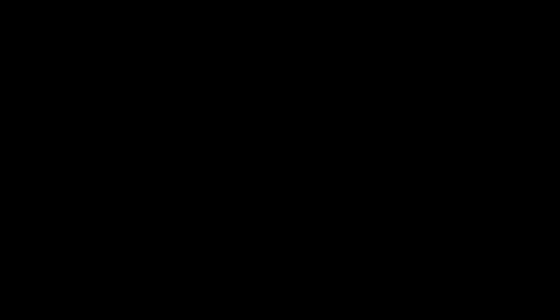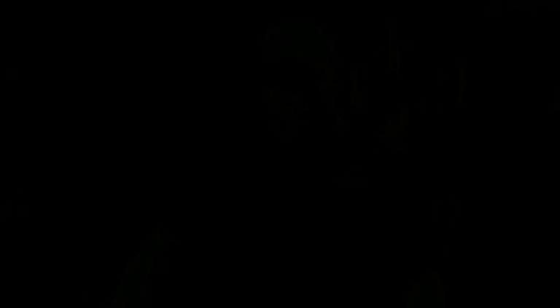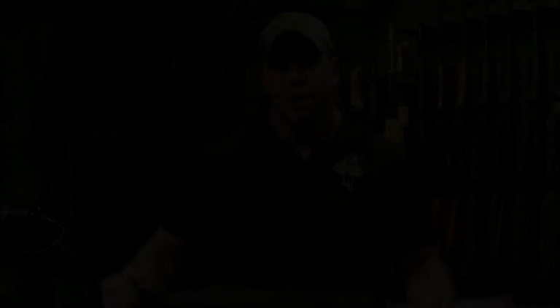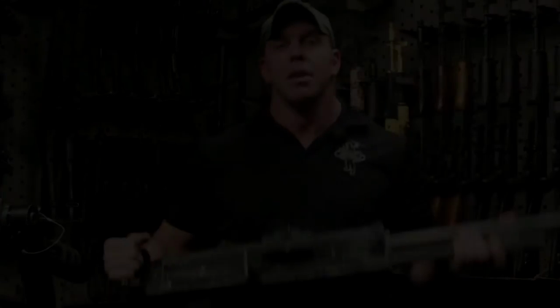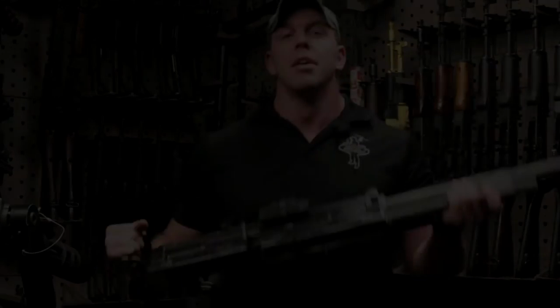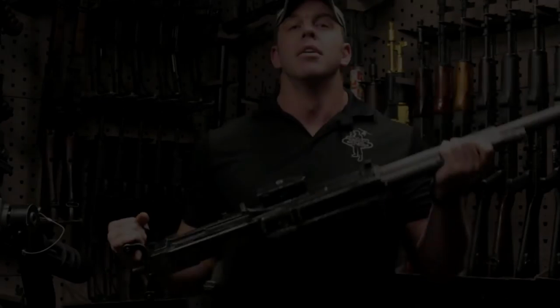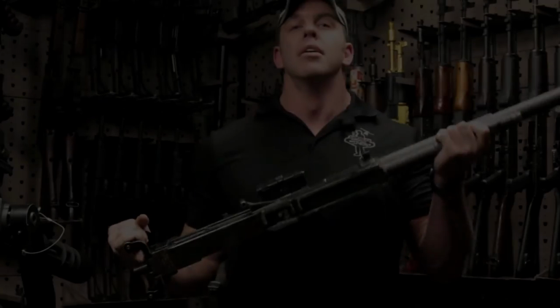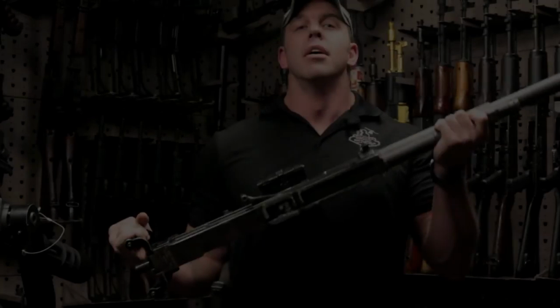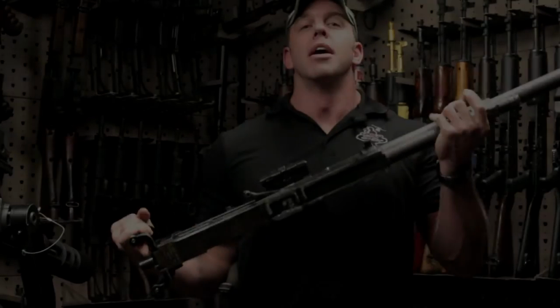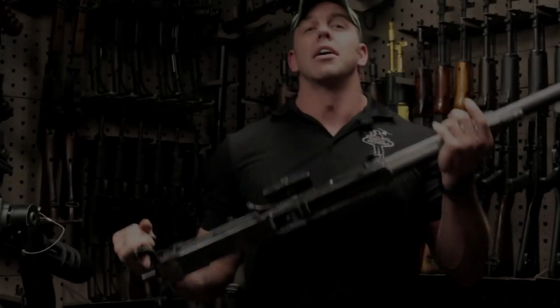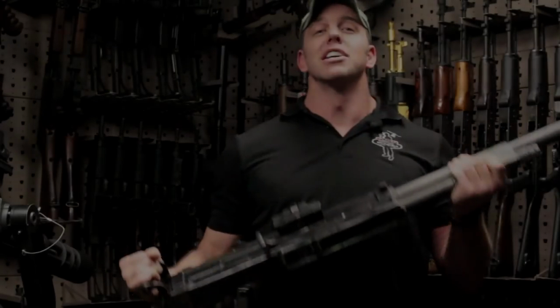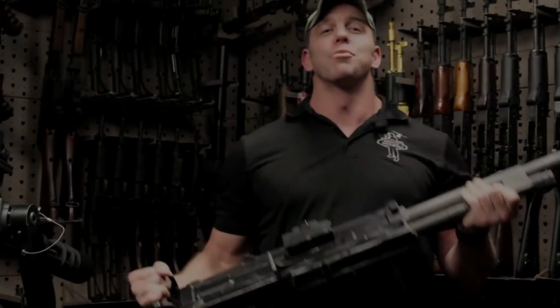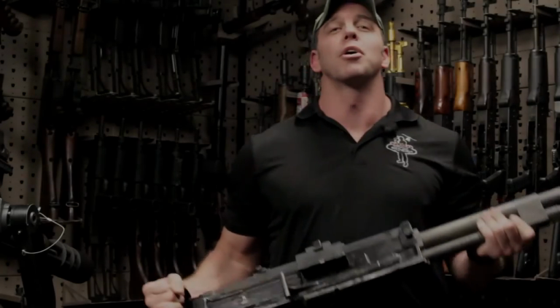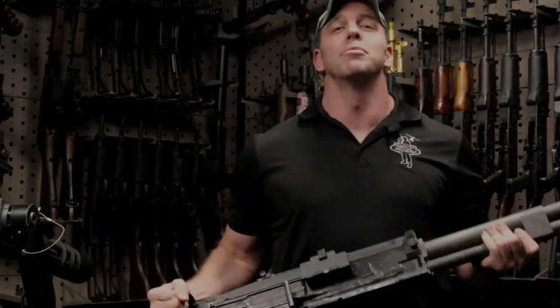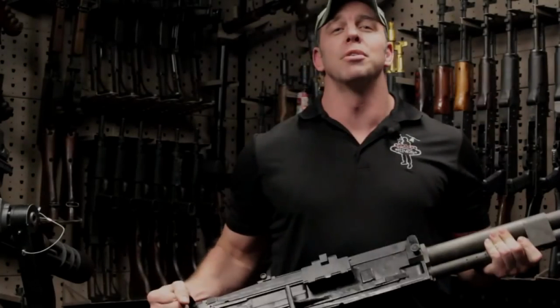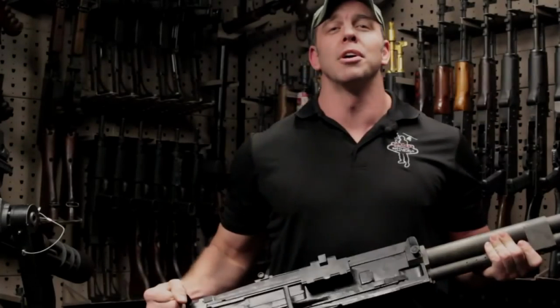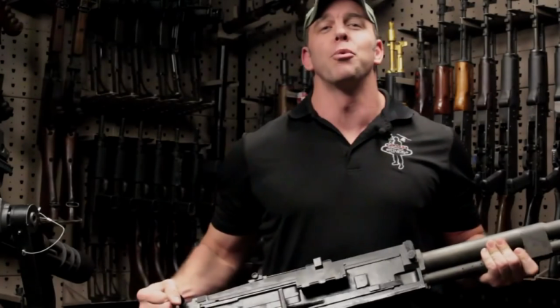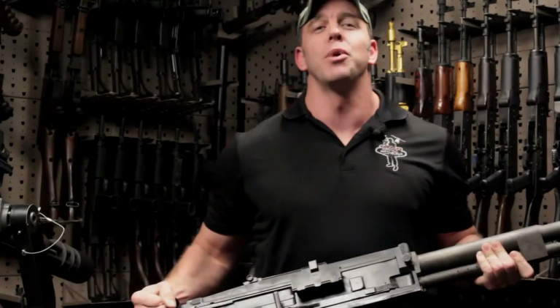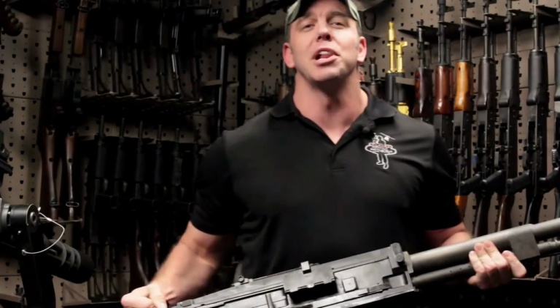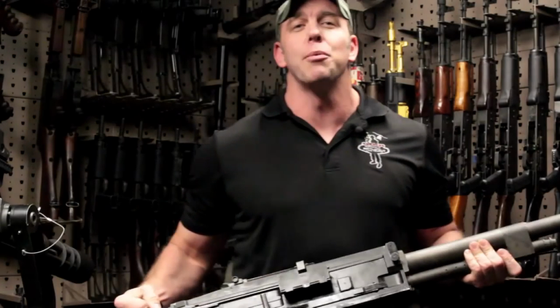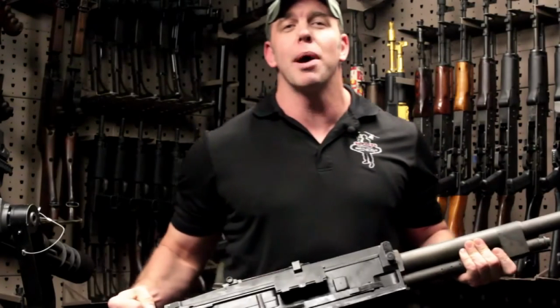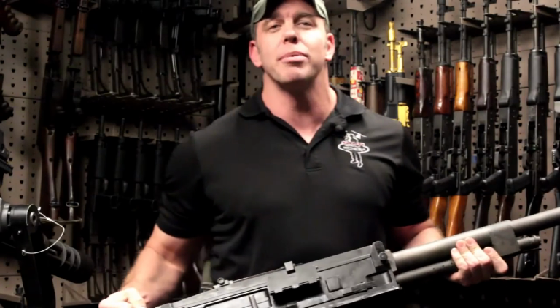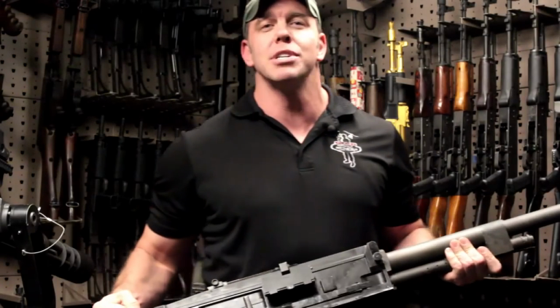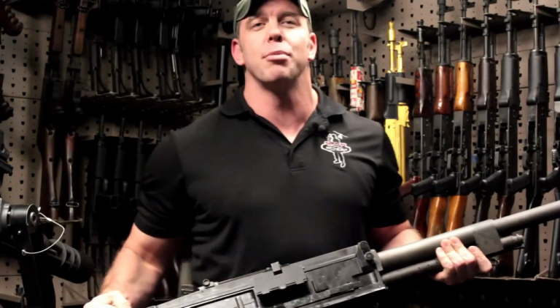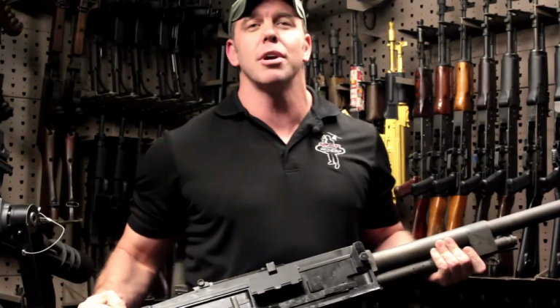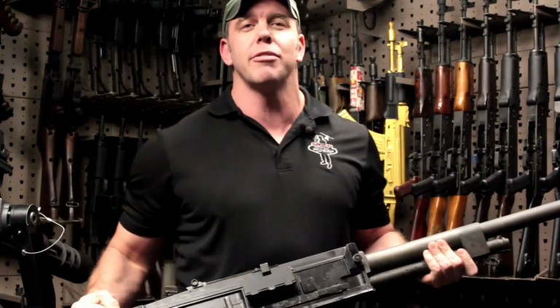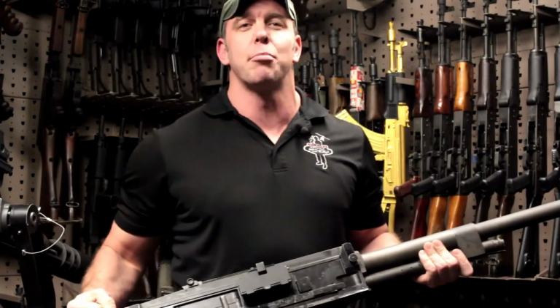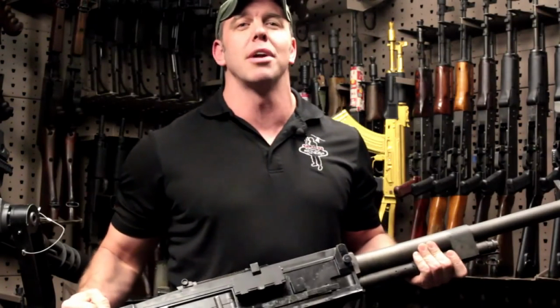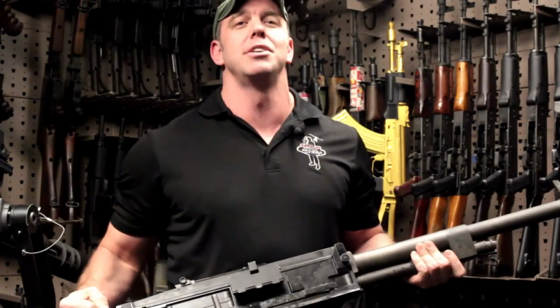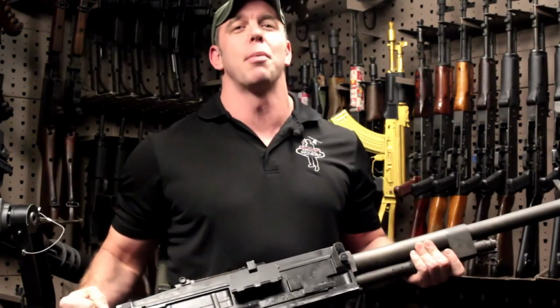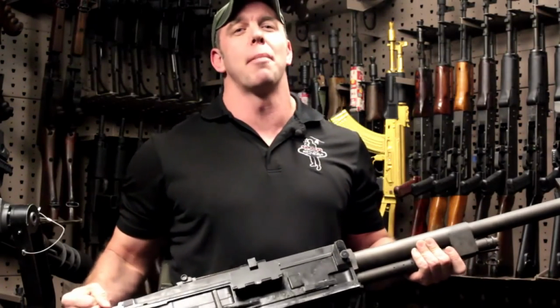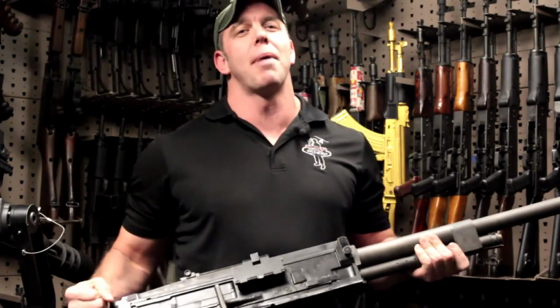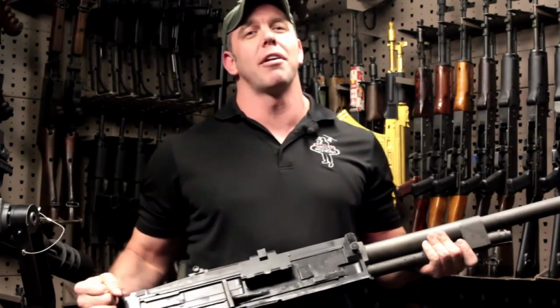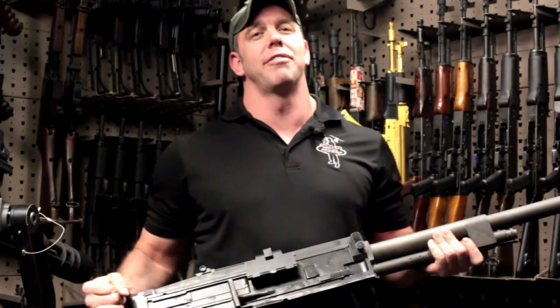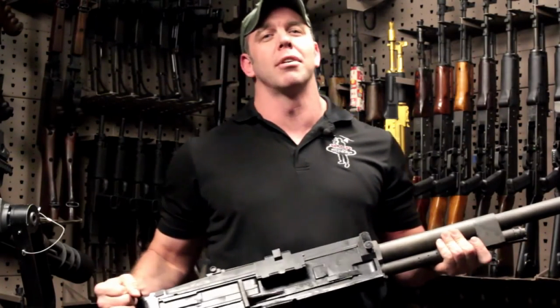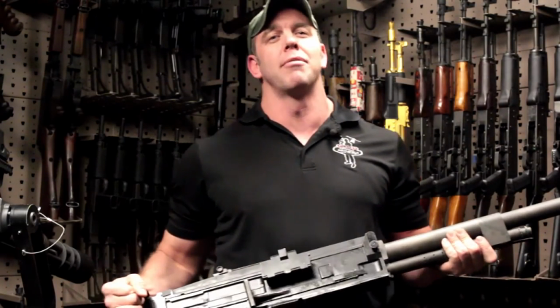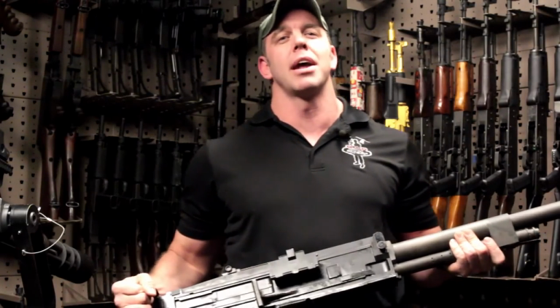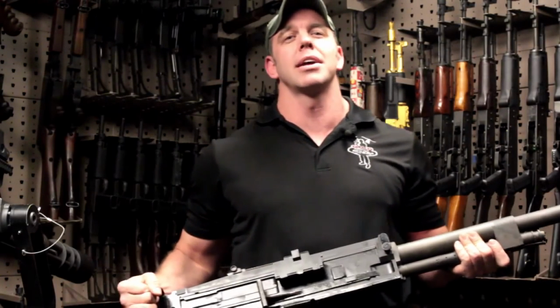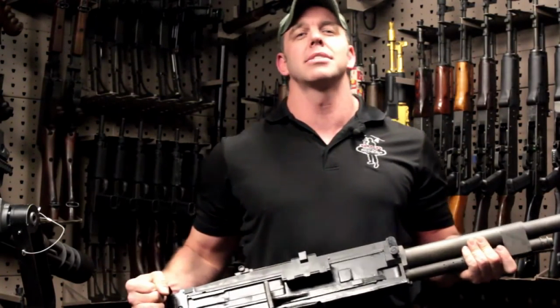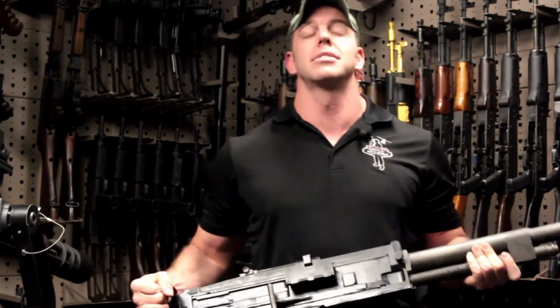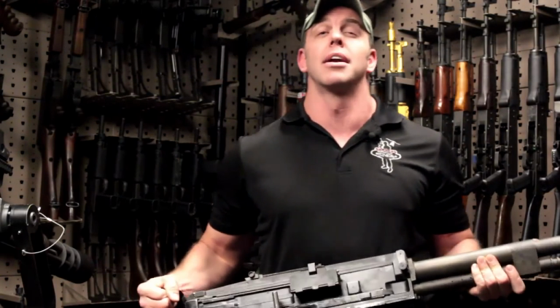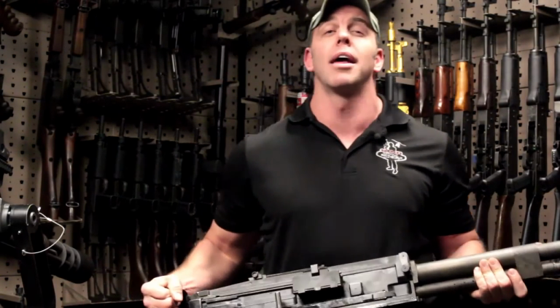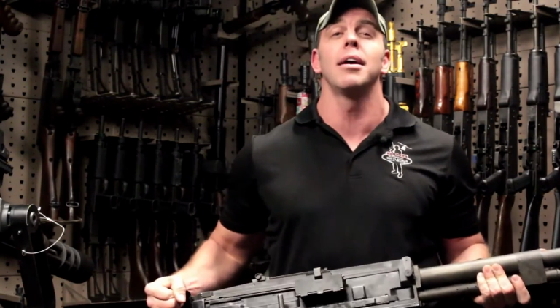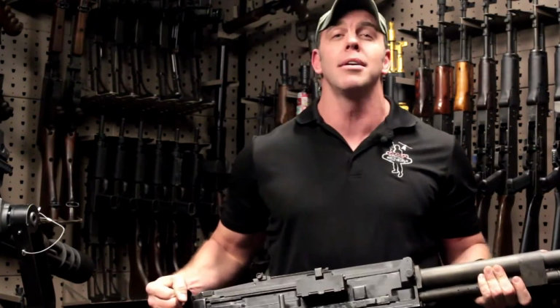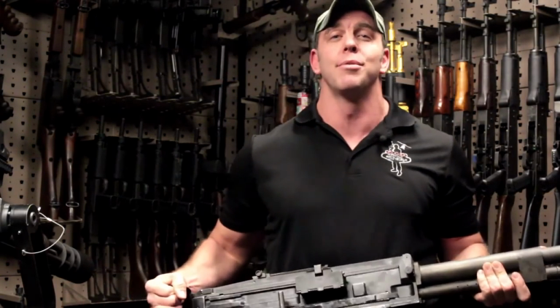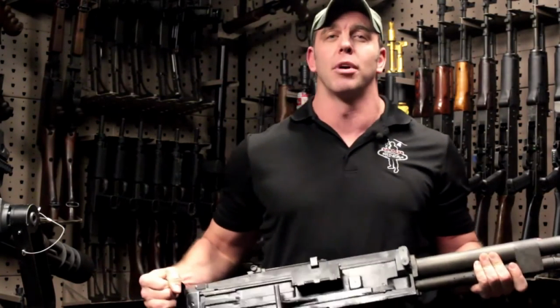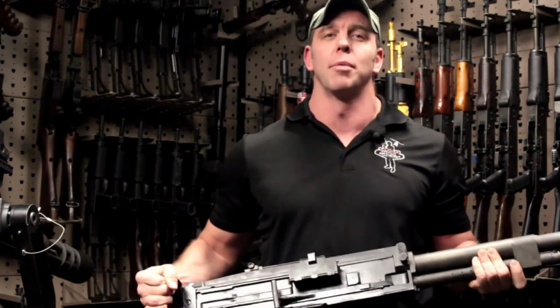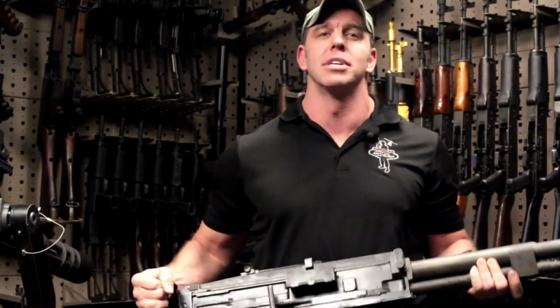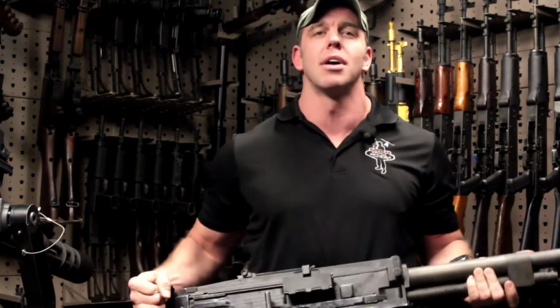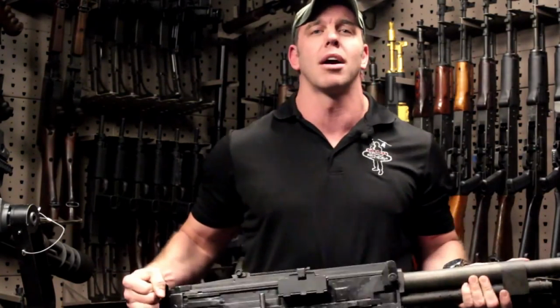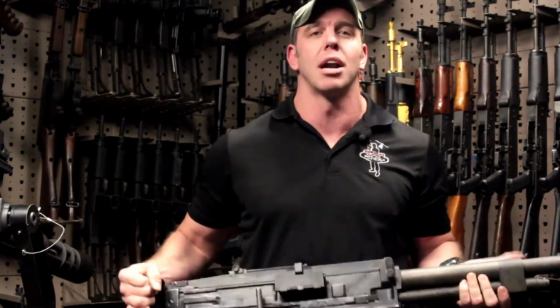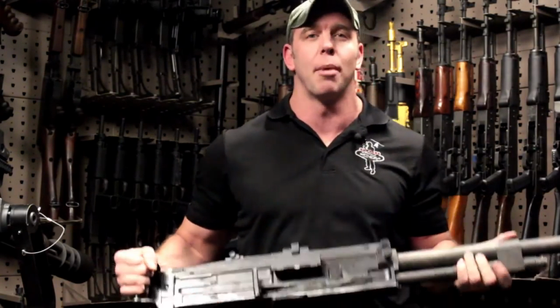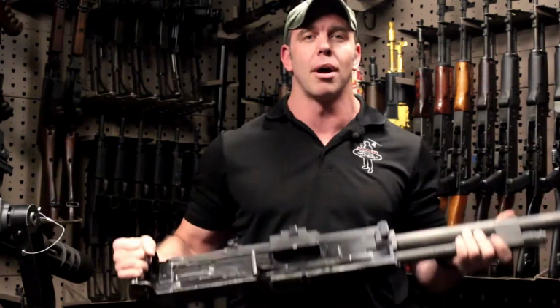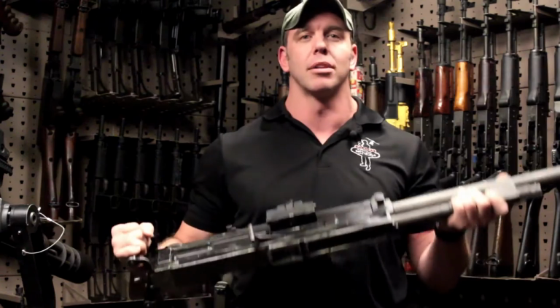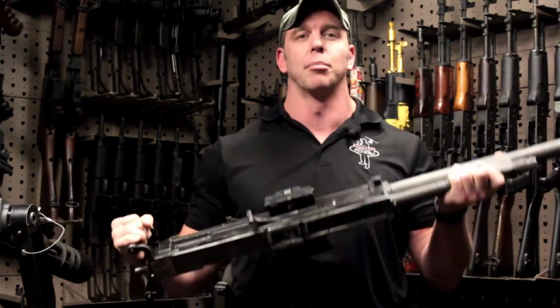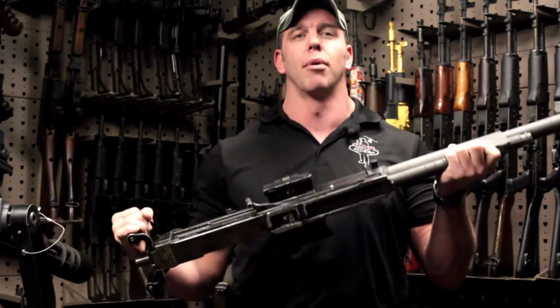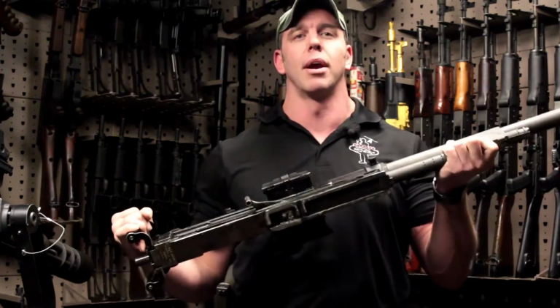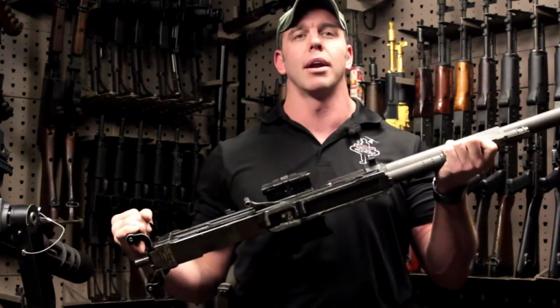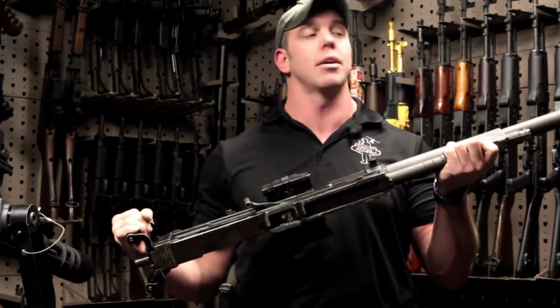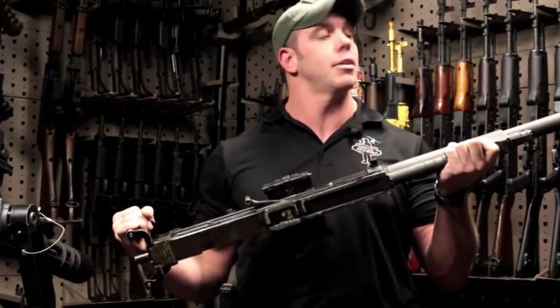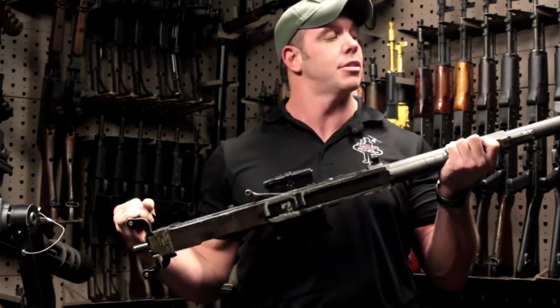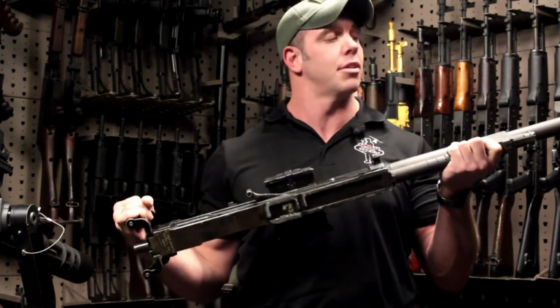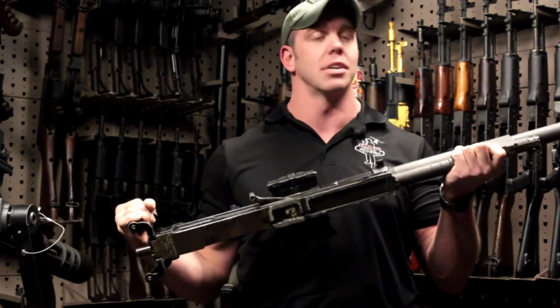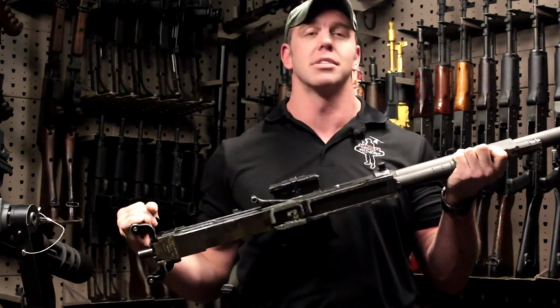Hey guys, welcome to another weekly weapons brief brought to you by Battlefield Vegas. Today we're going to be talking about the Breda 37.